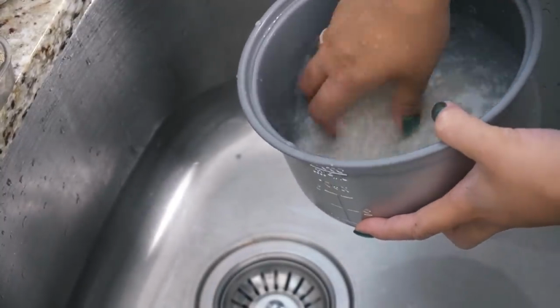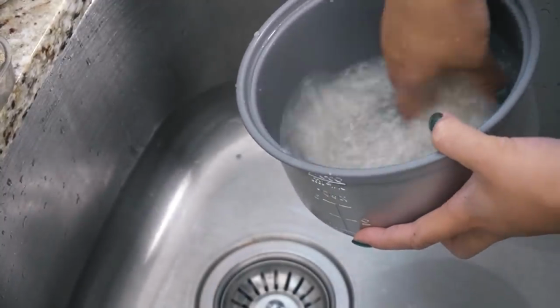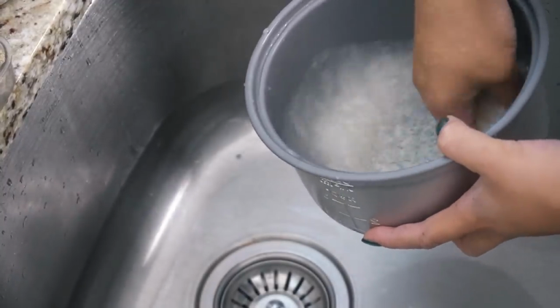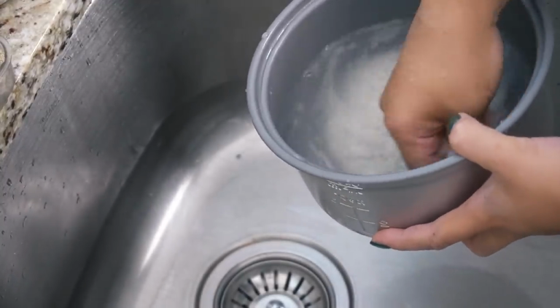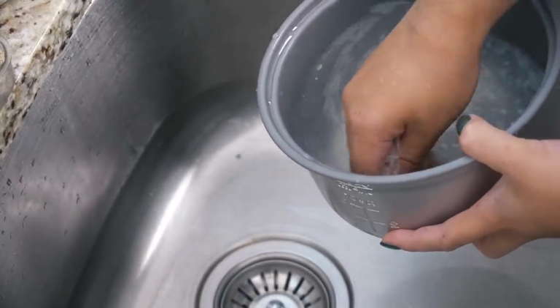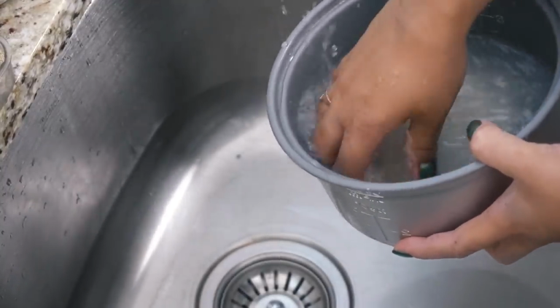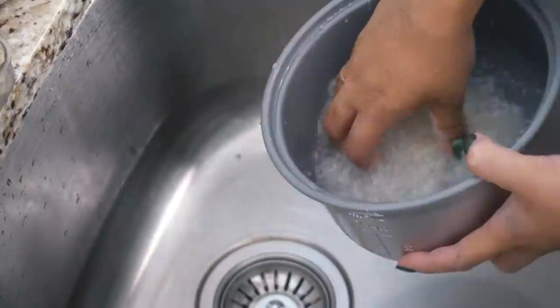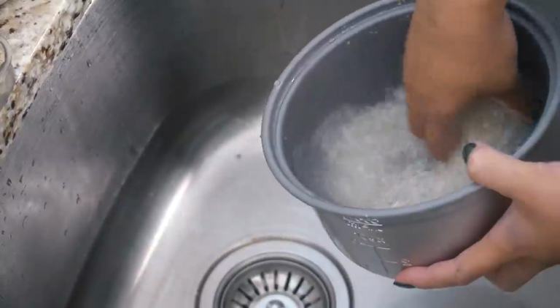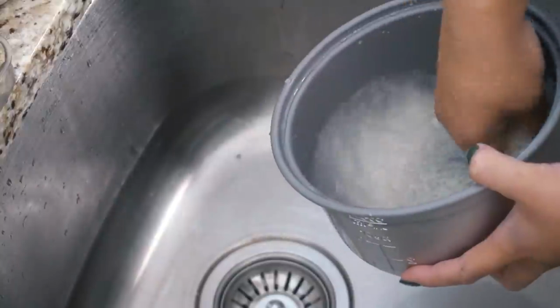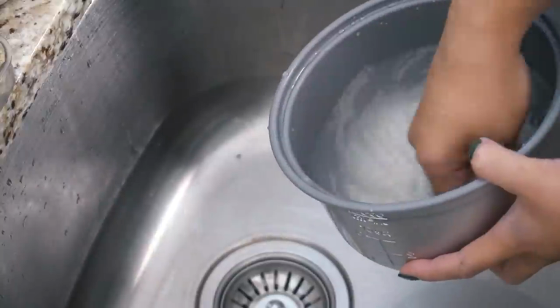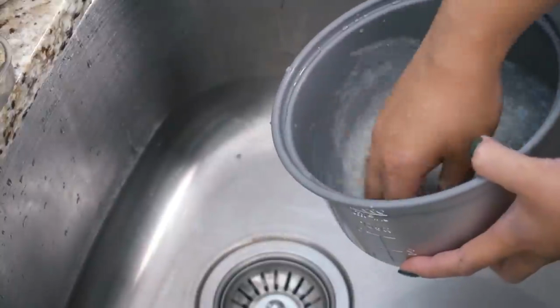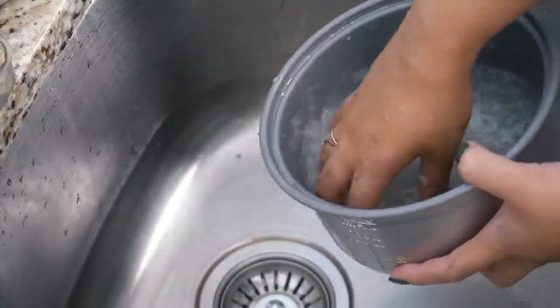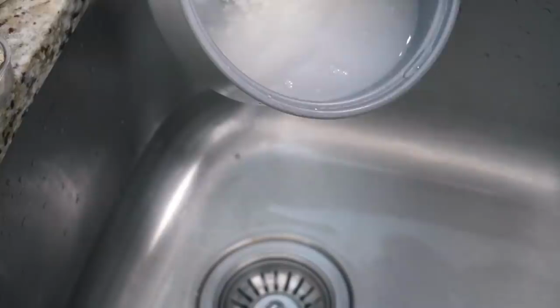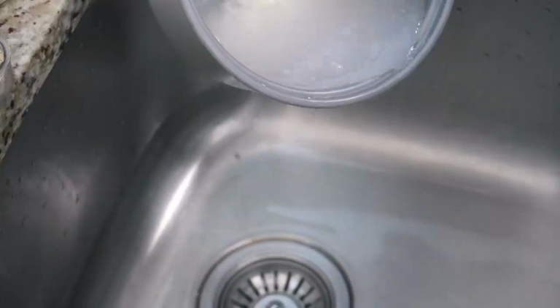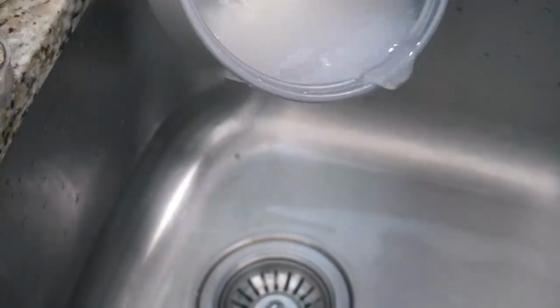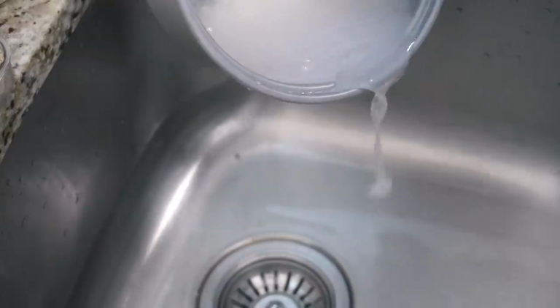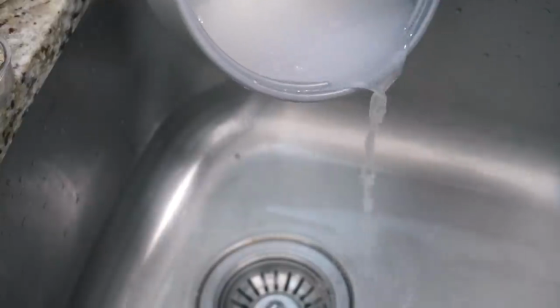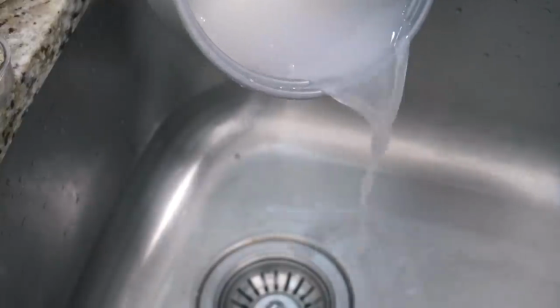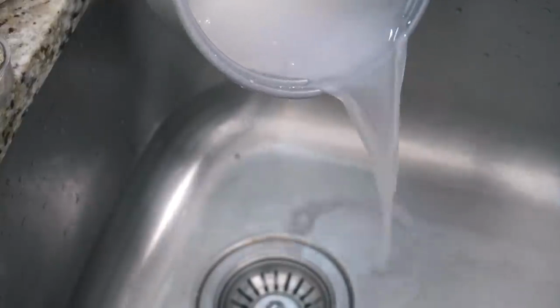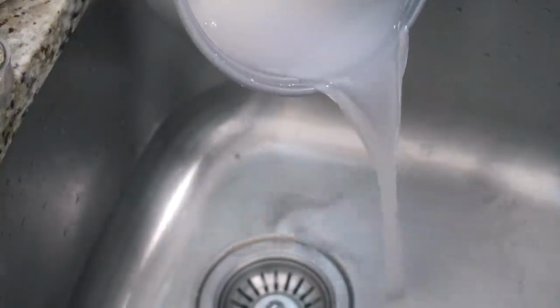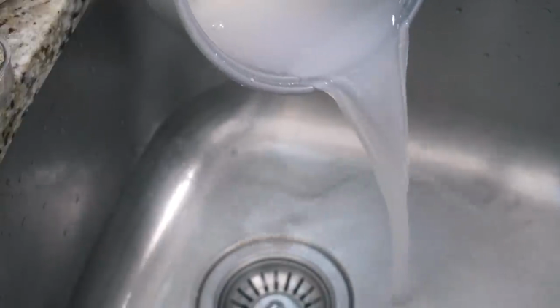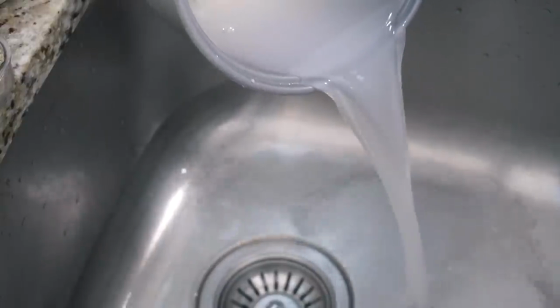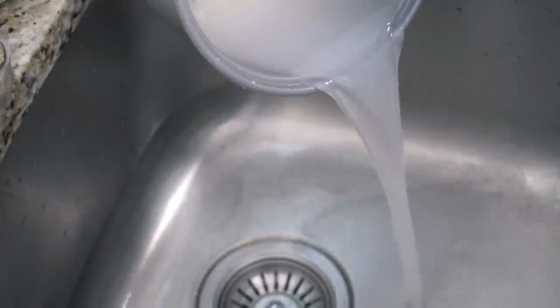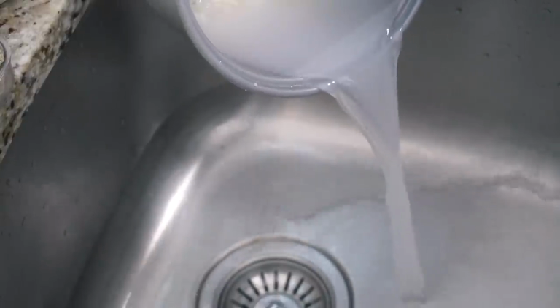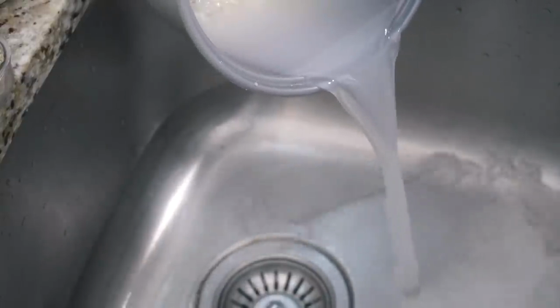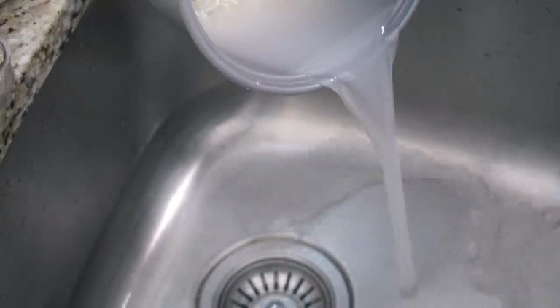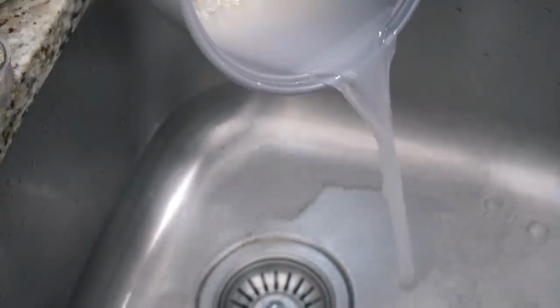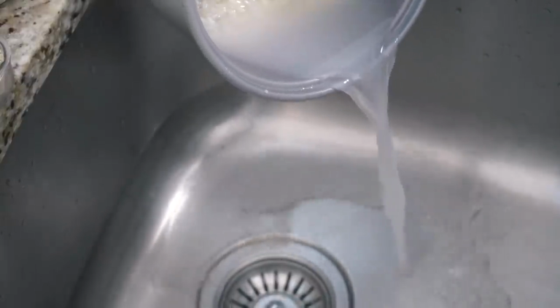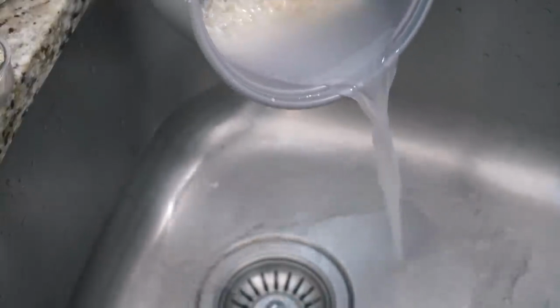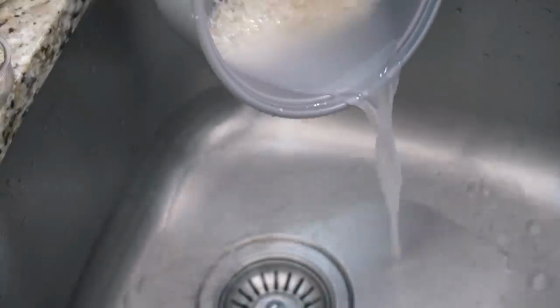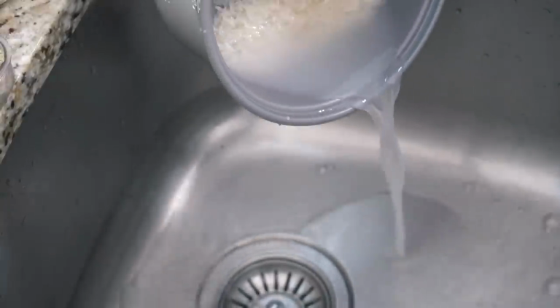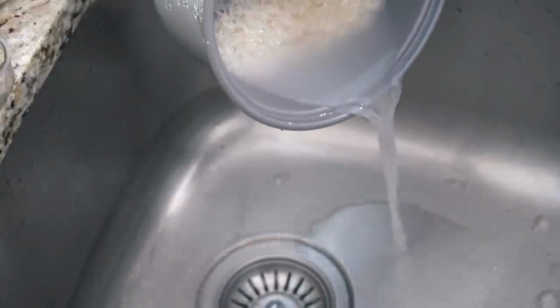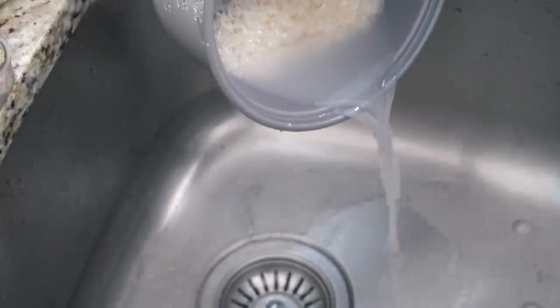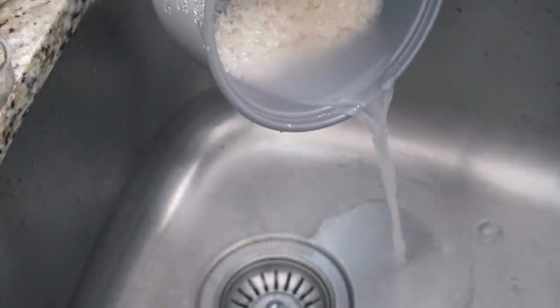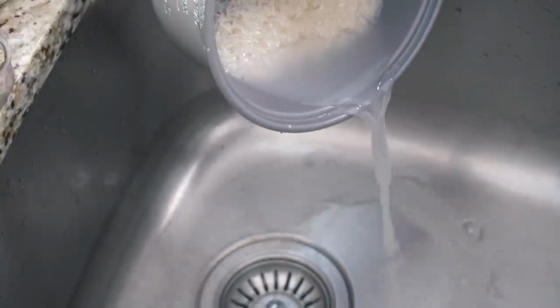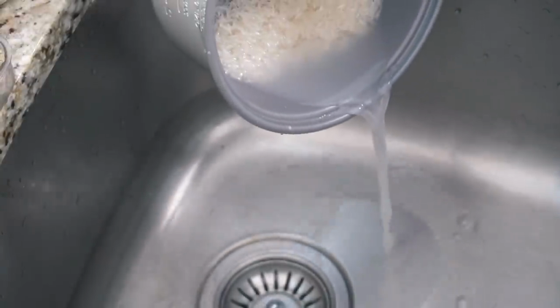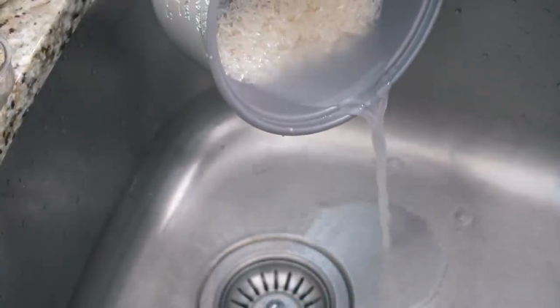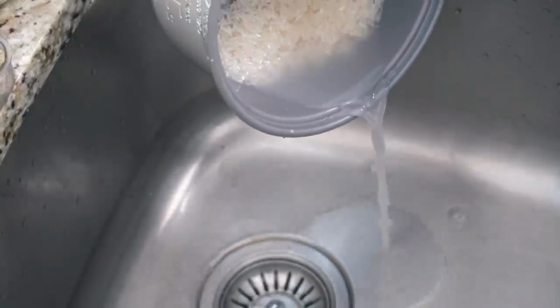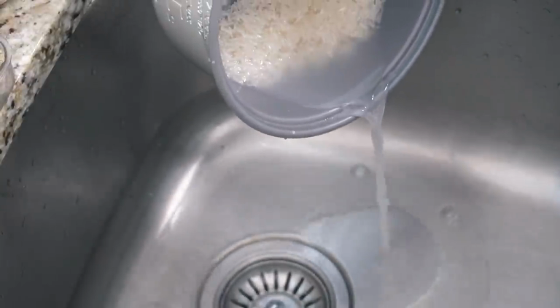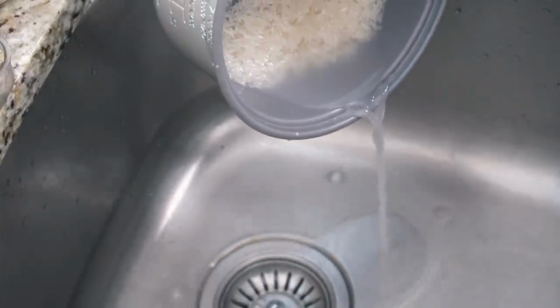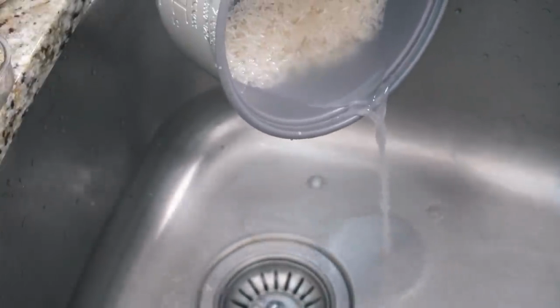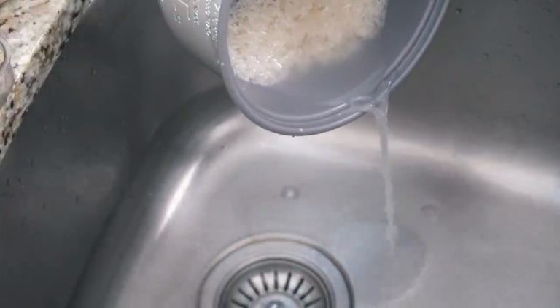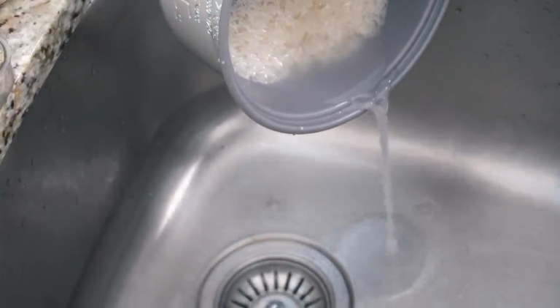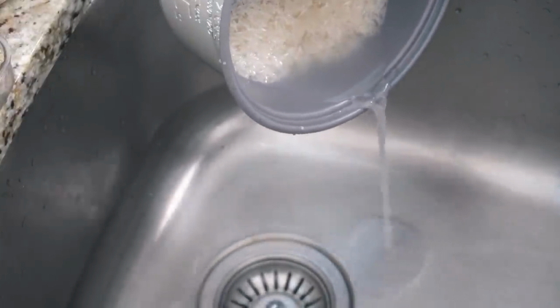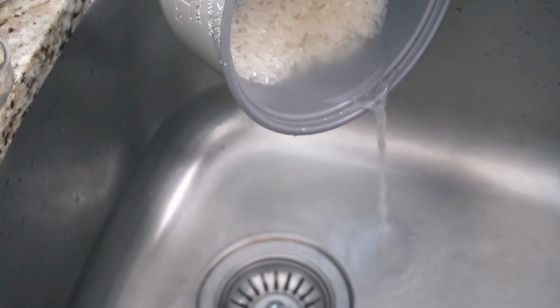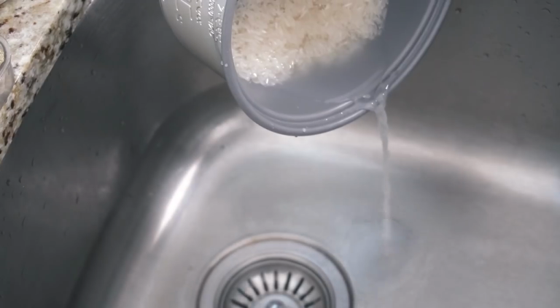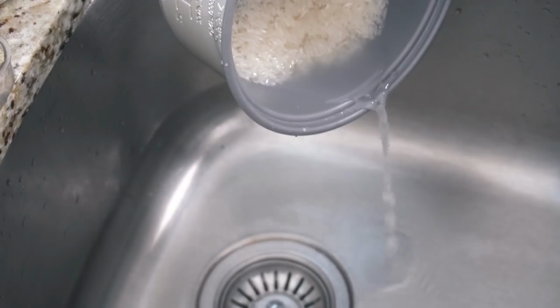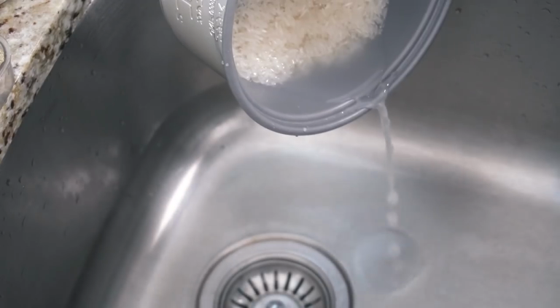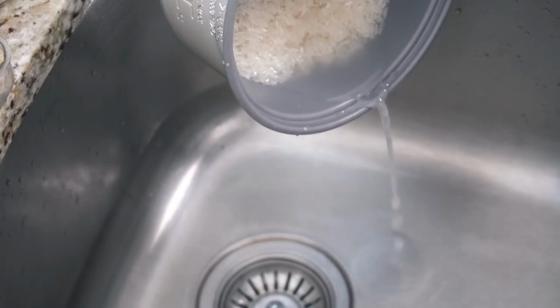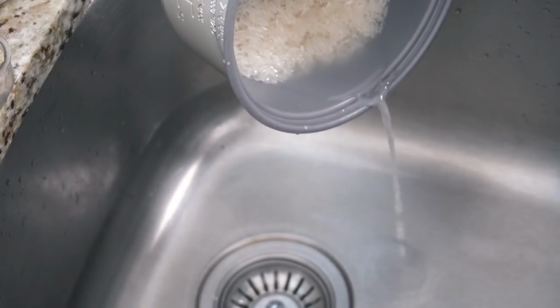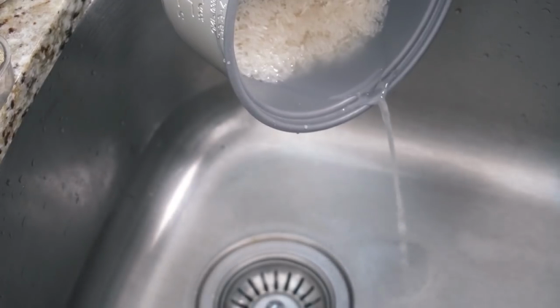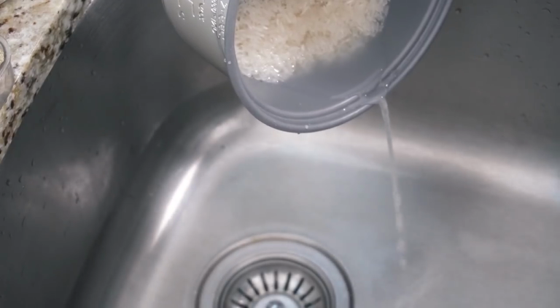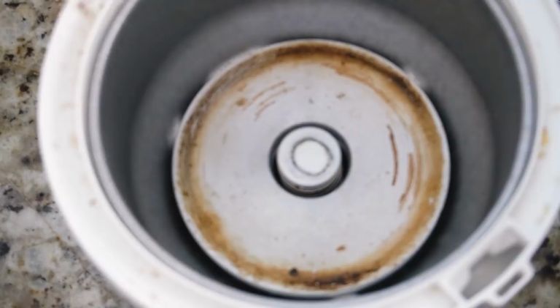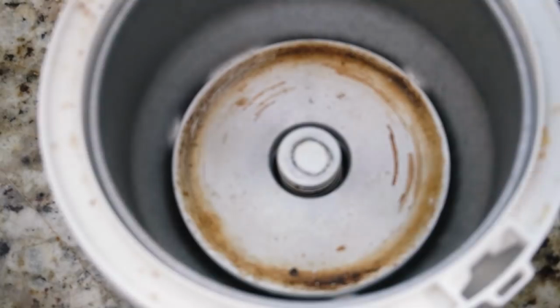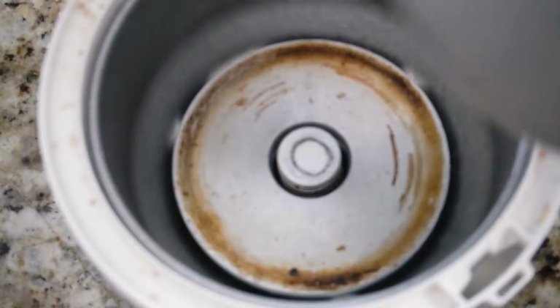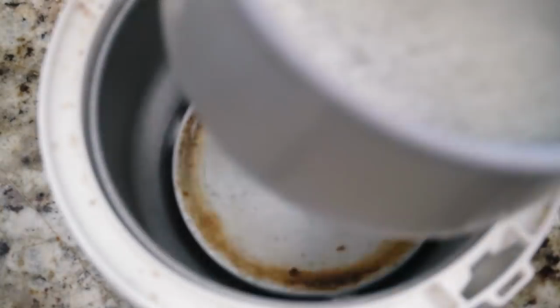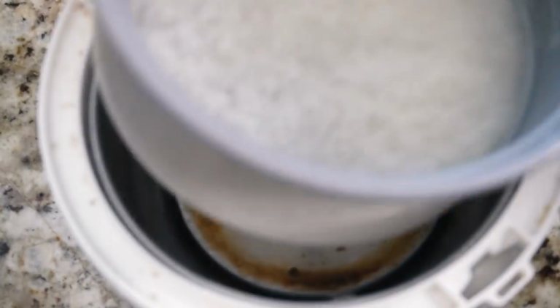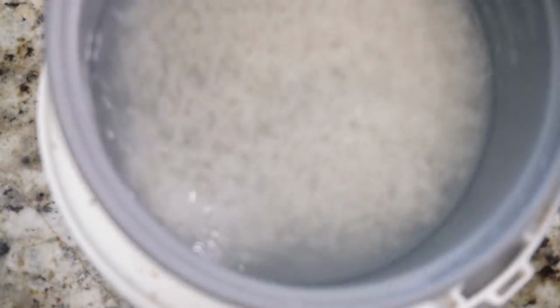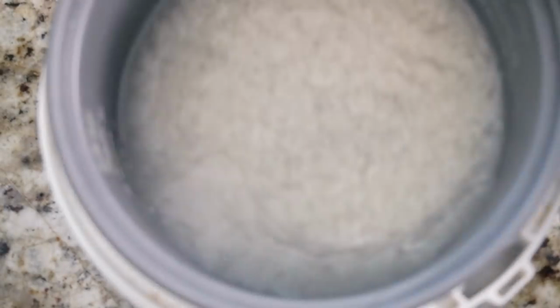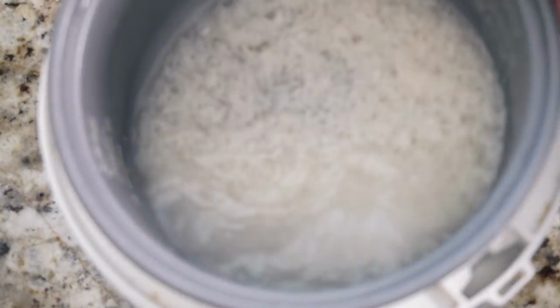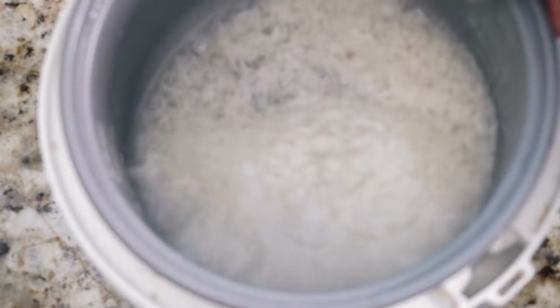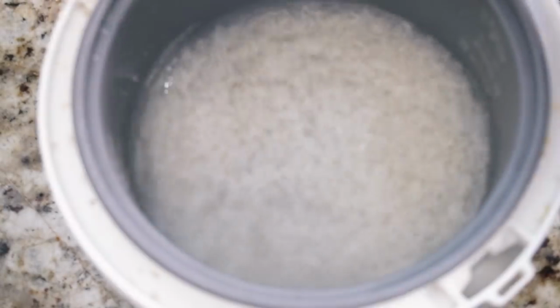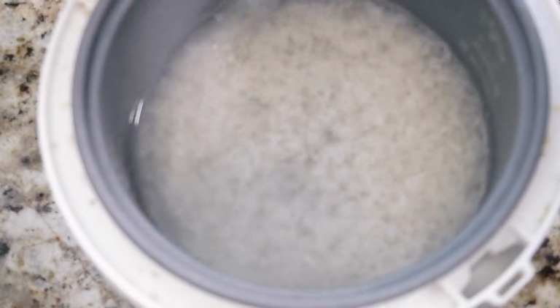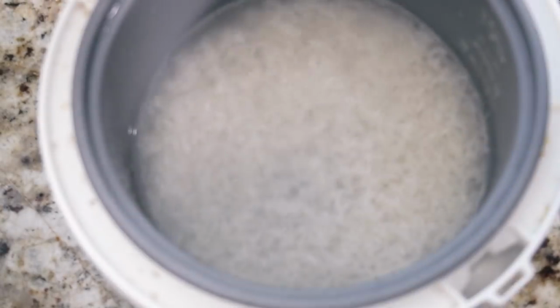So we're starting off with some white rice. I'm using jasmine rice here and I'm cooking it in a rice cooker. Don't ask me how to cook the perfect rice because I don't know — I just use a rice cooker.